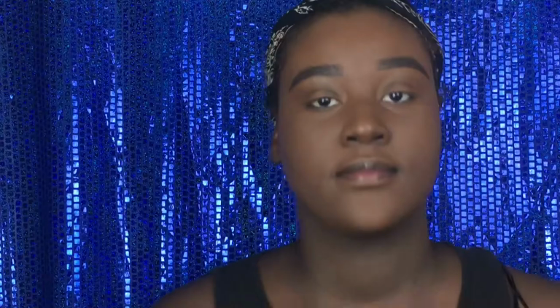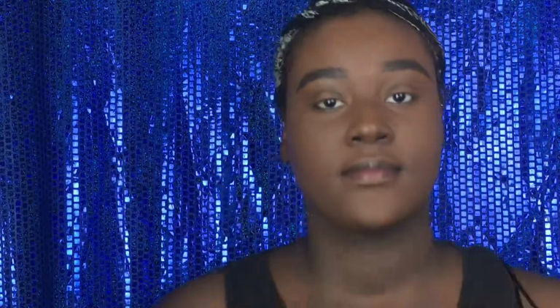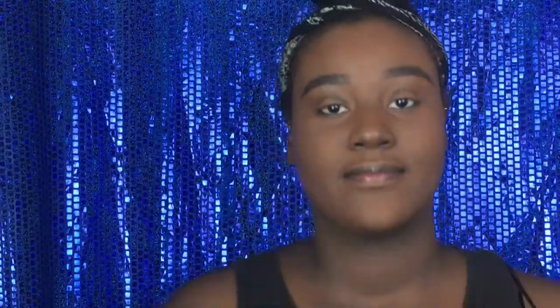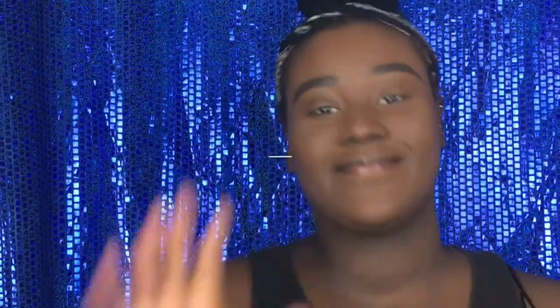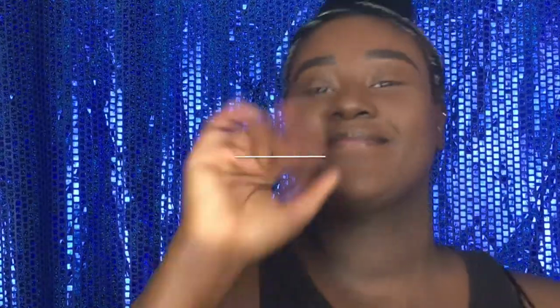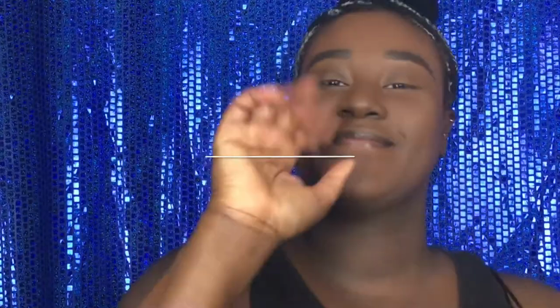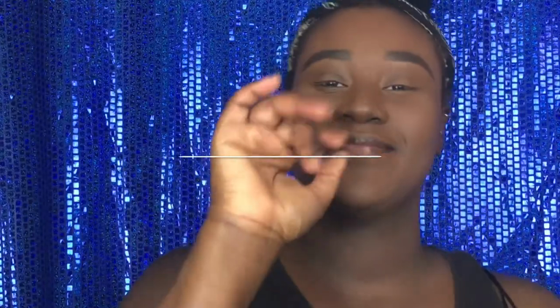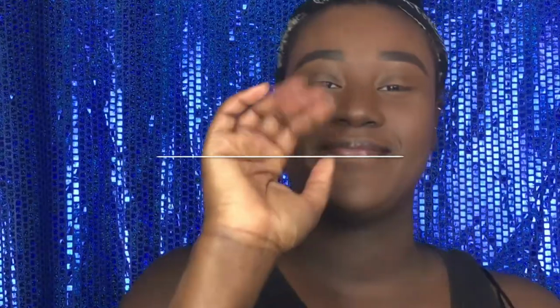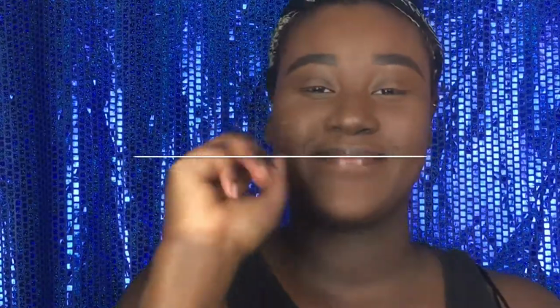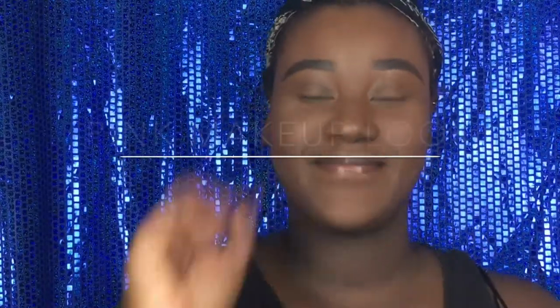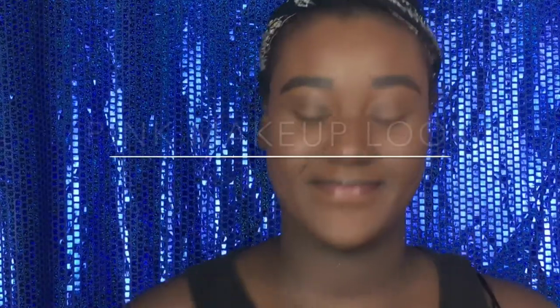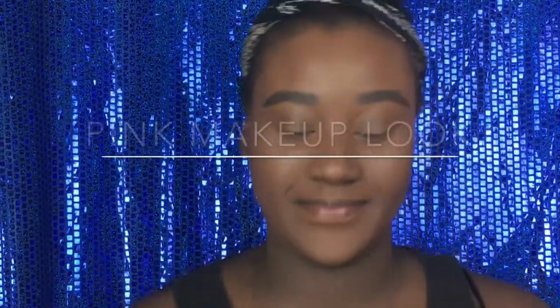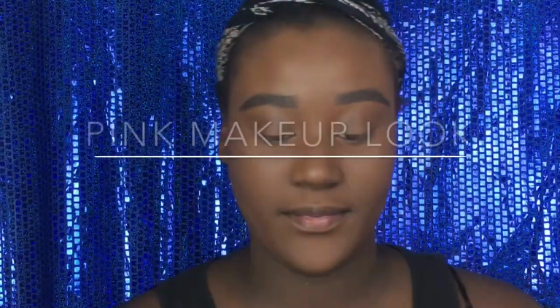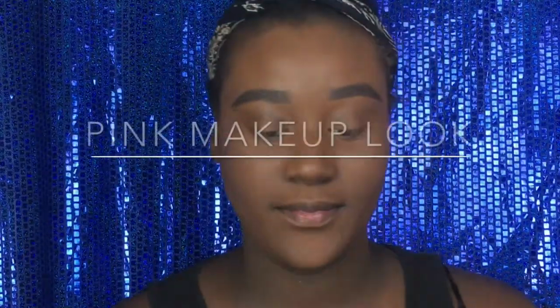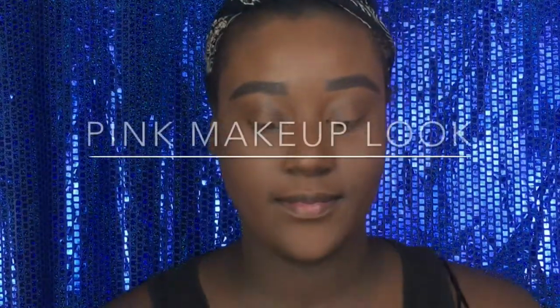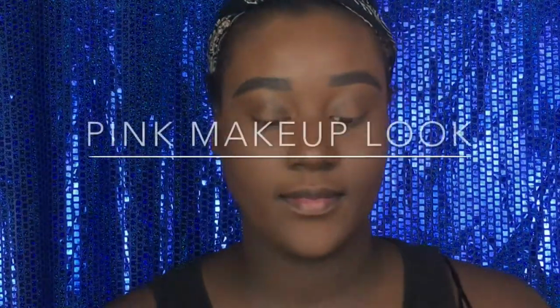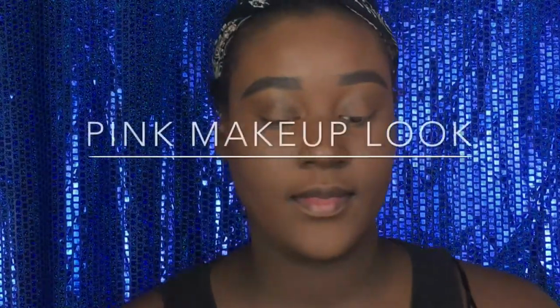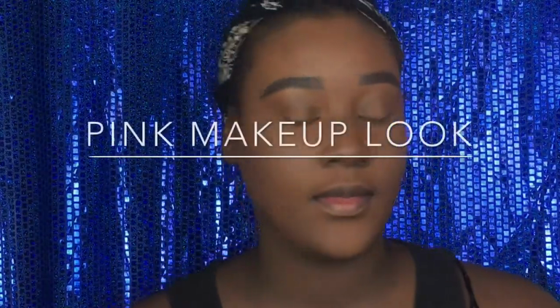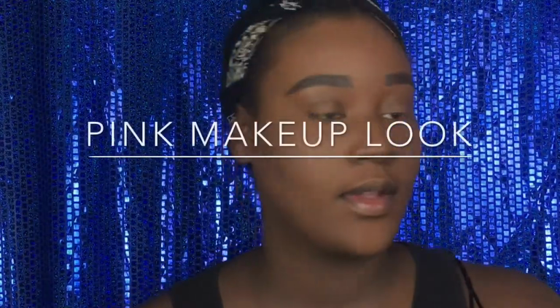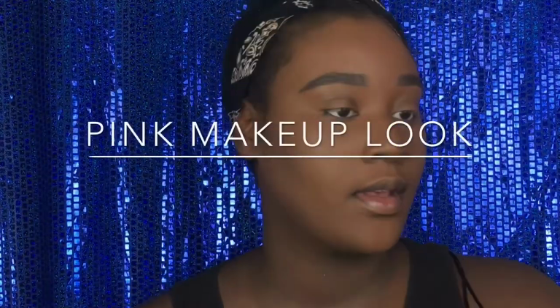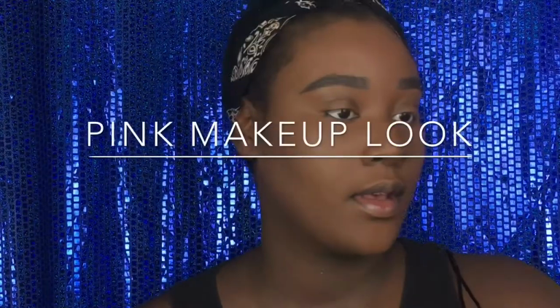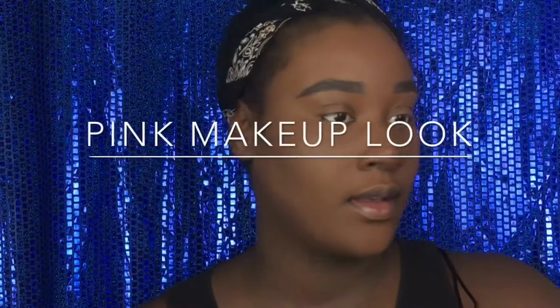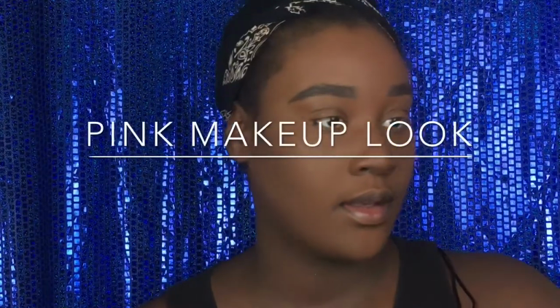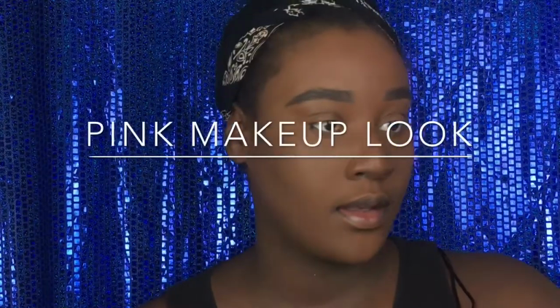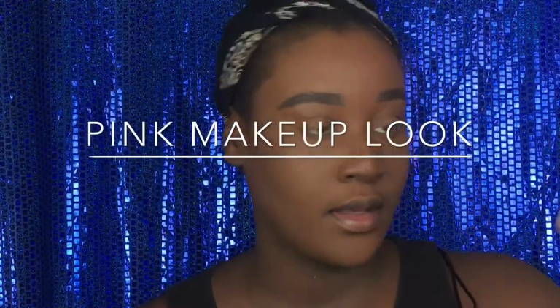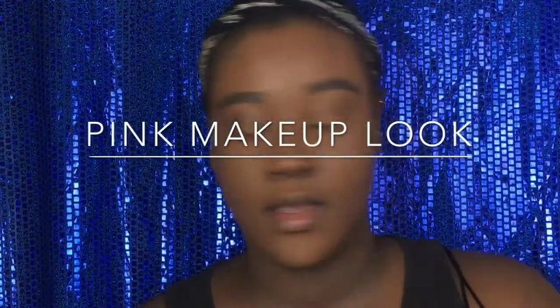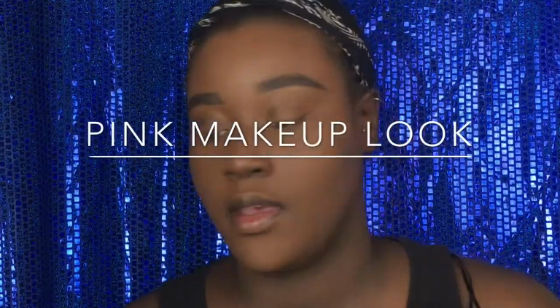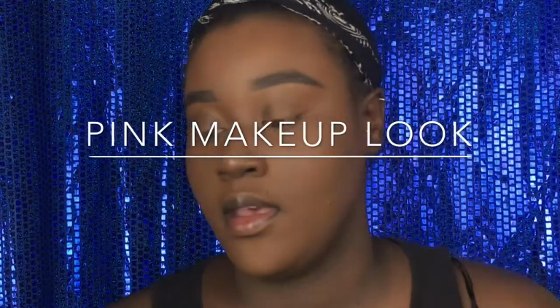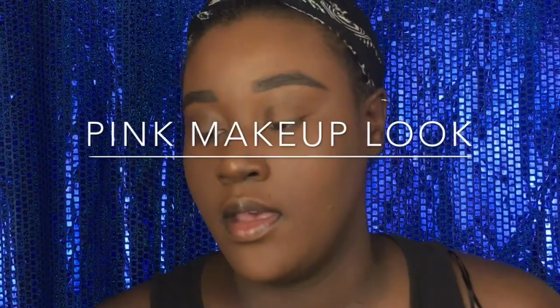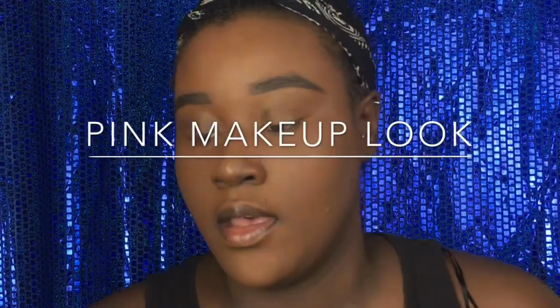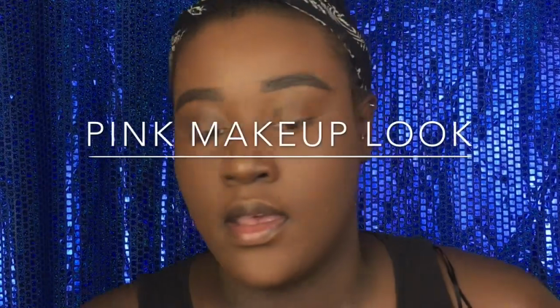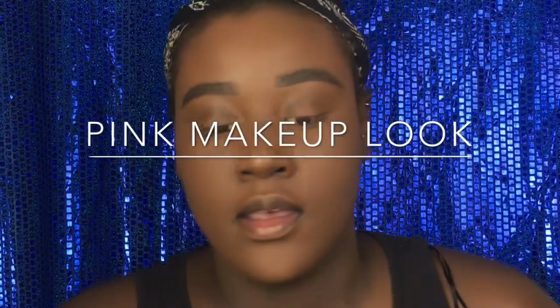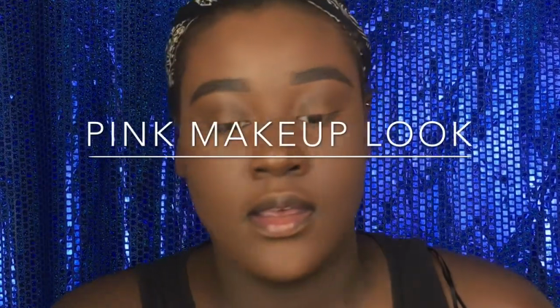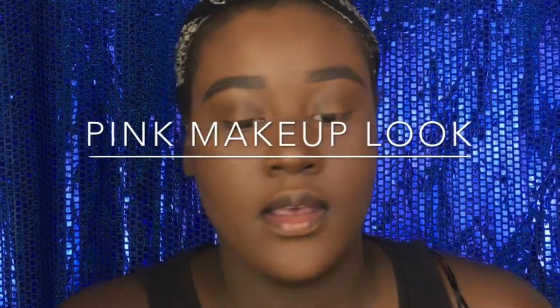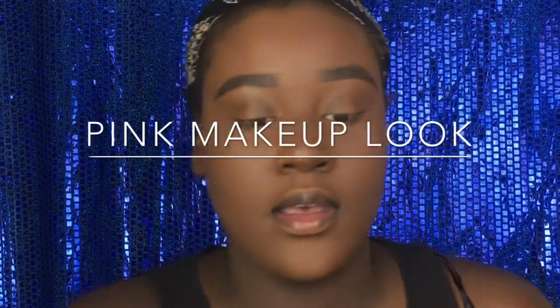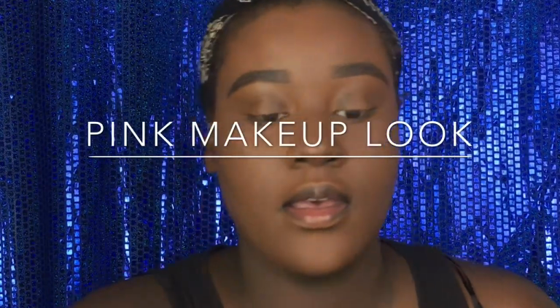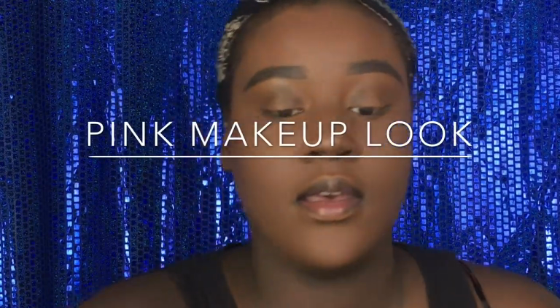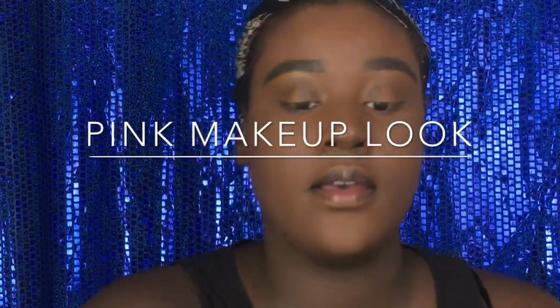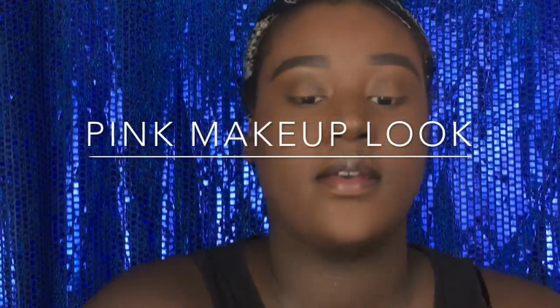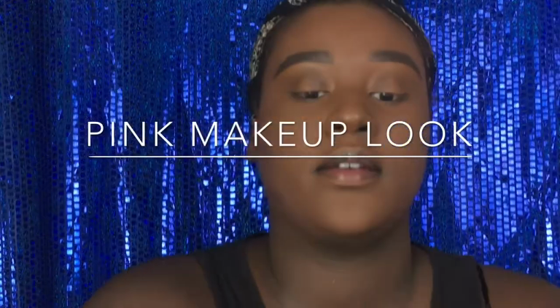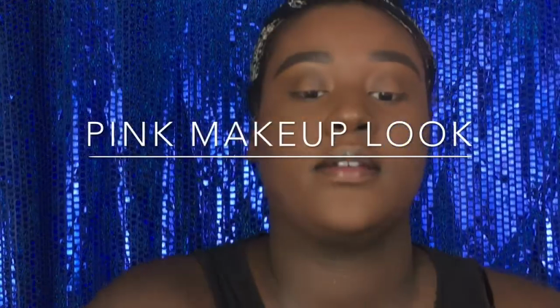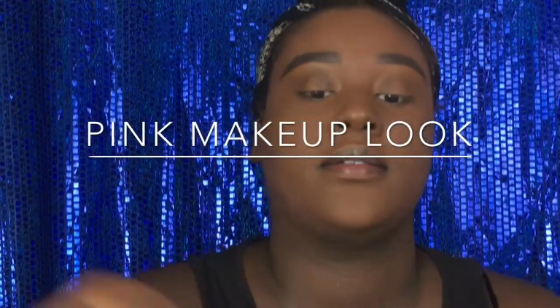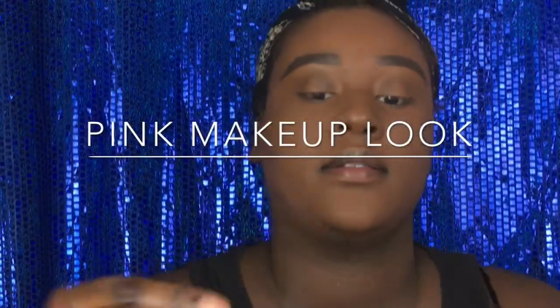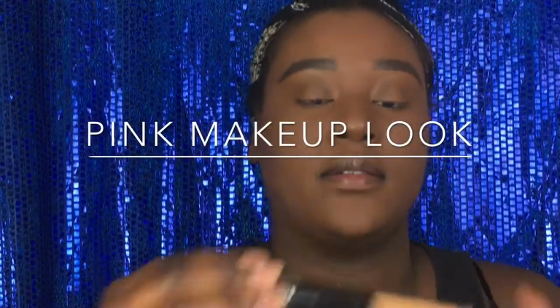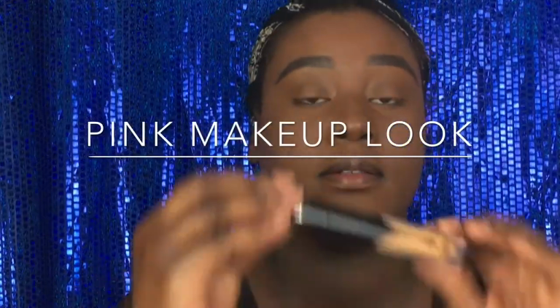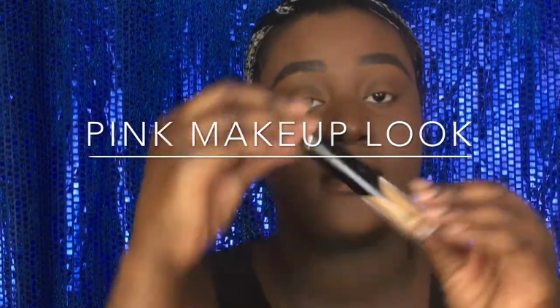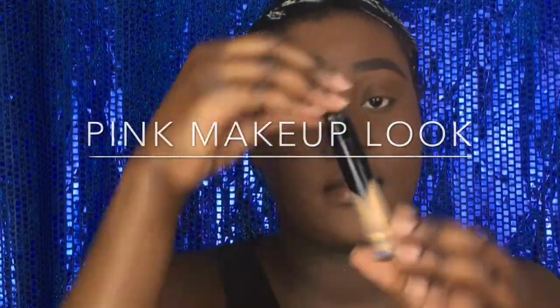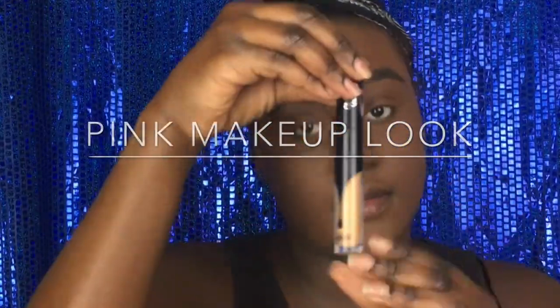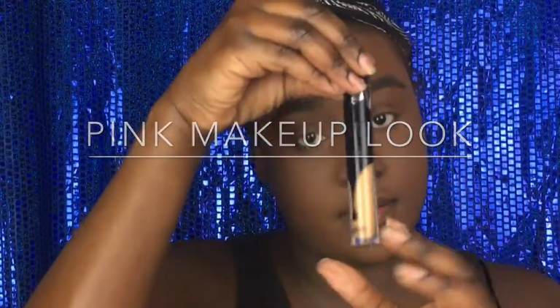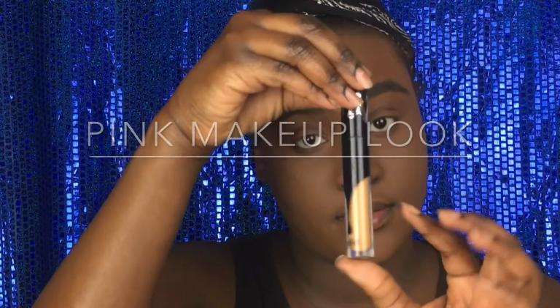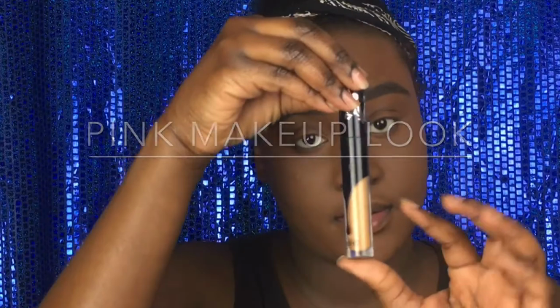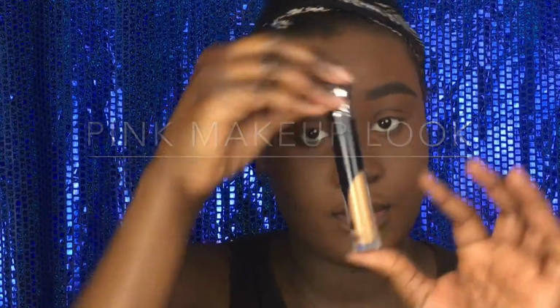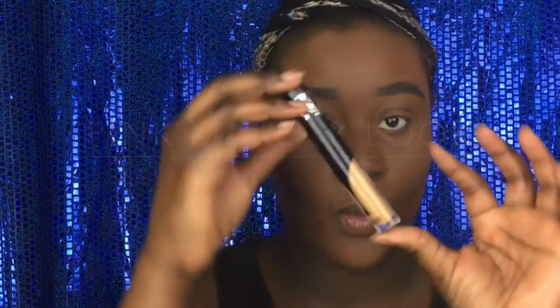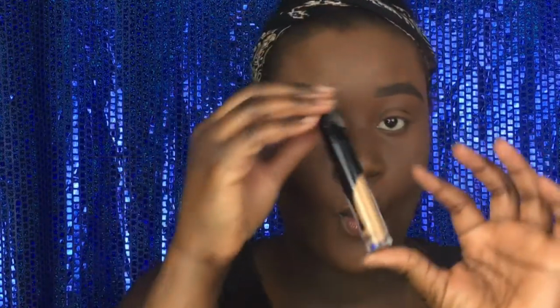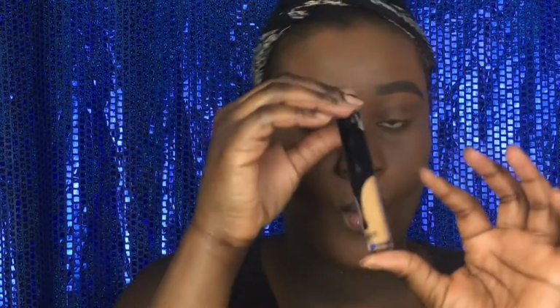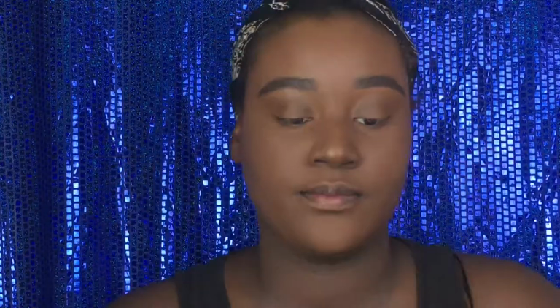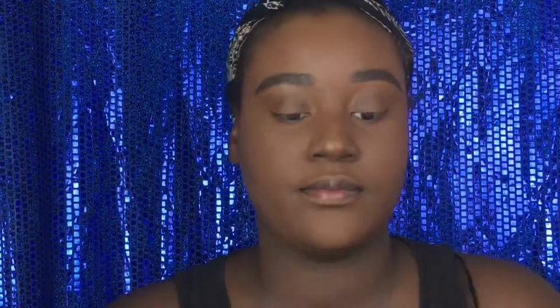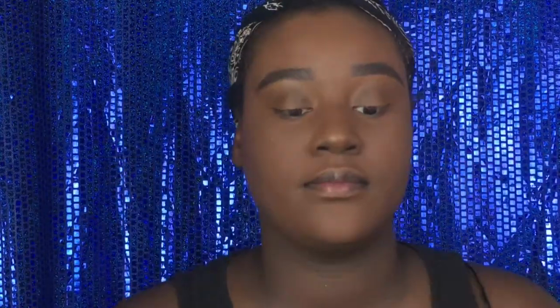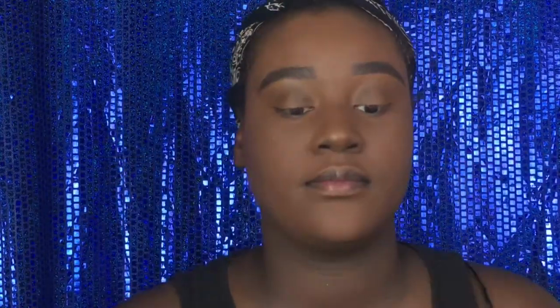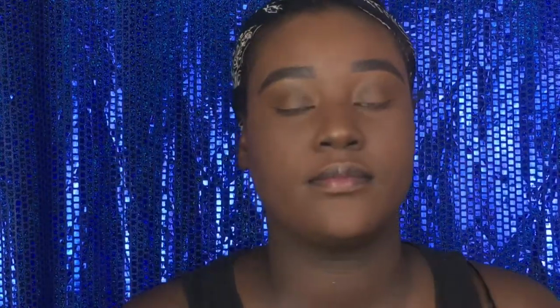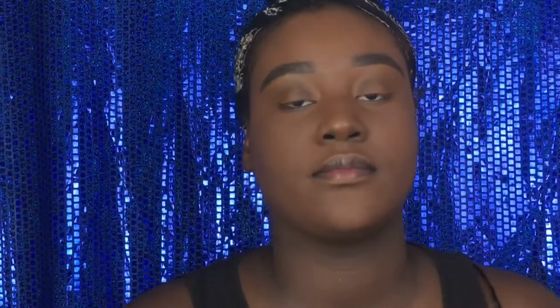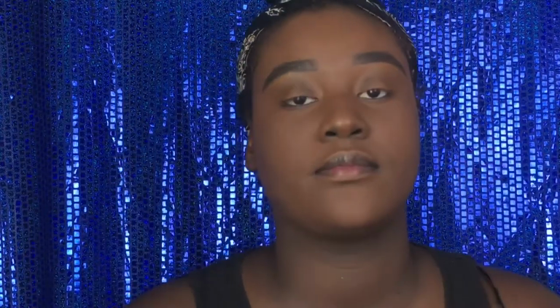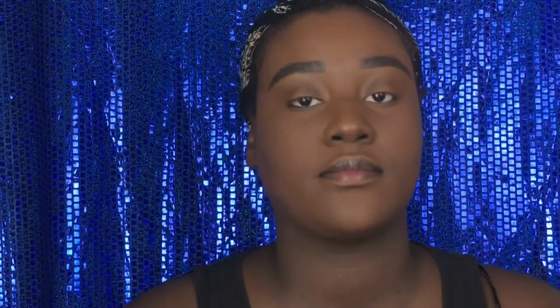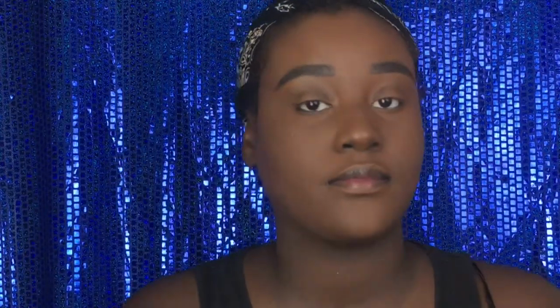Hi guys, welcome back to our channel. So right now I'm going to be using the Kat Von D — you can't see the numbers — D31.